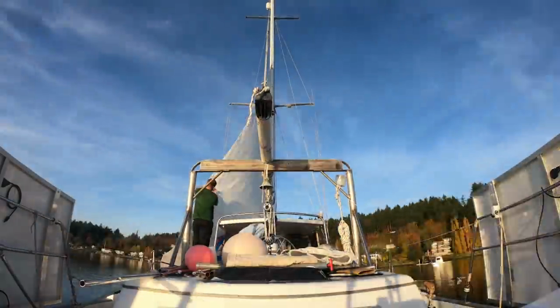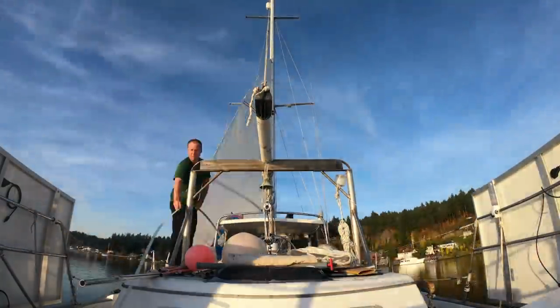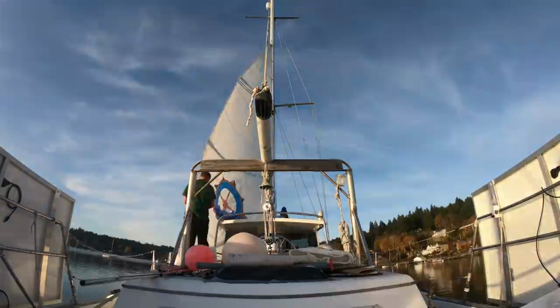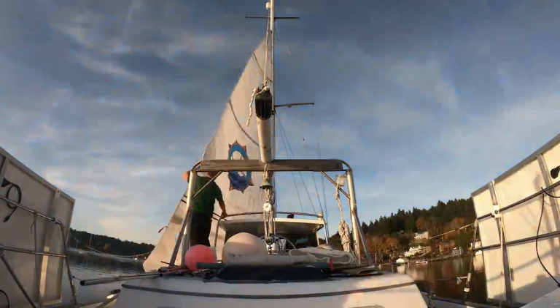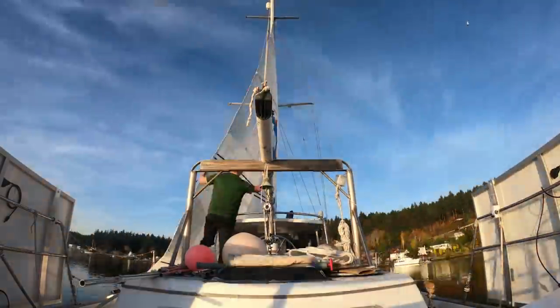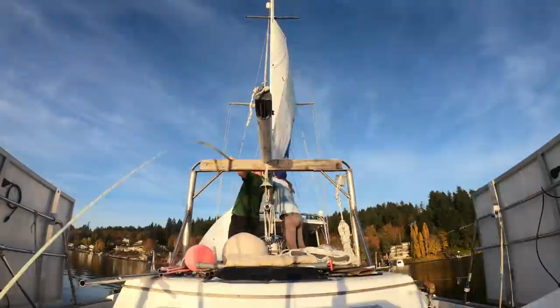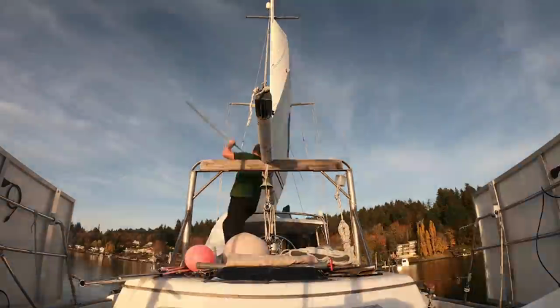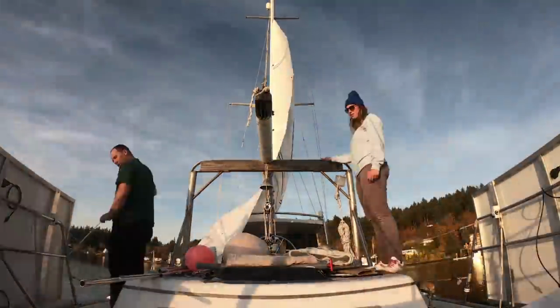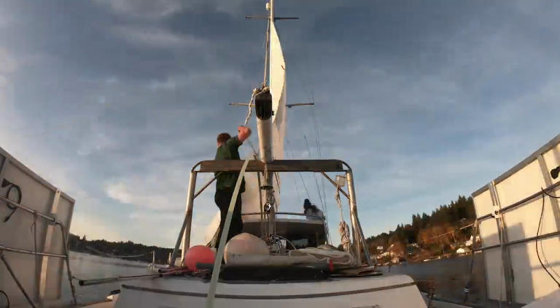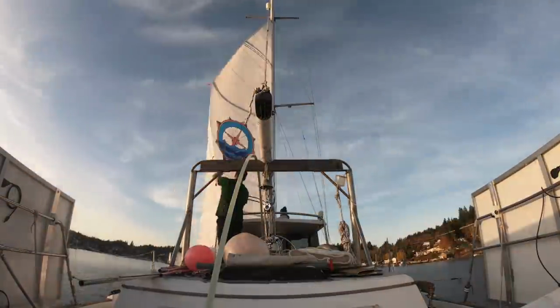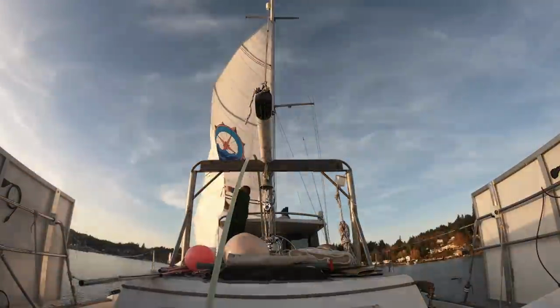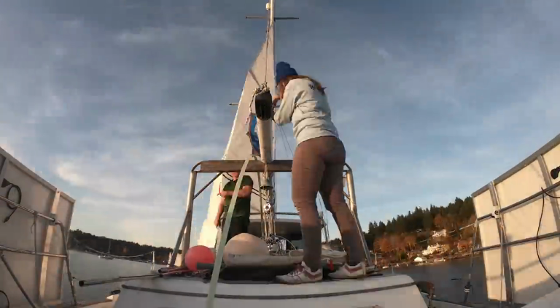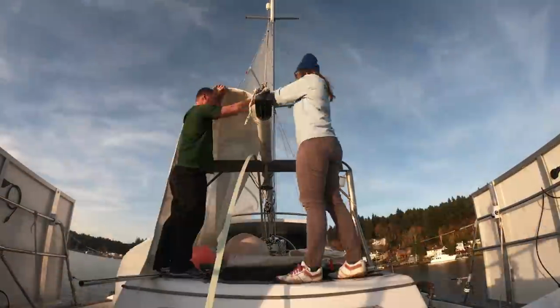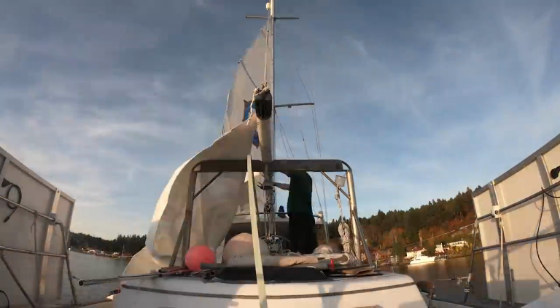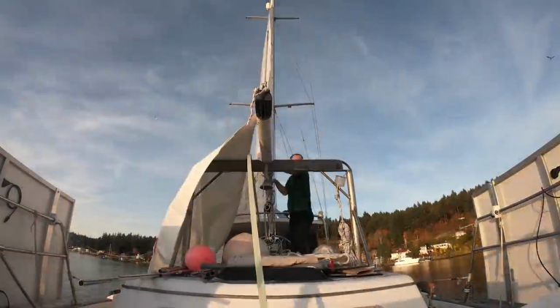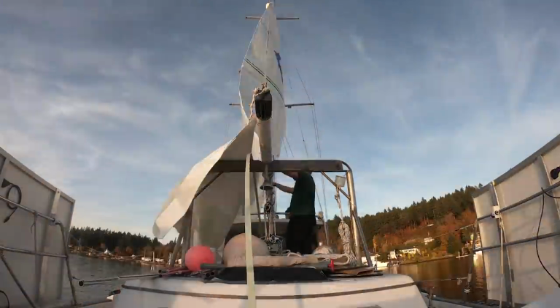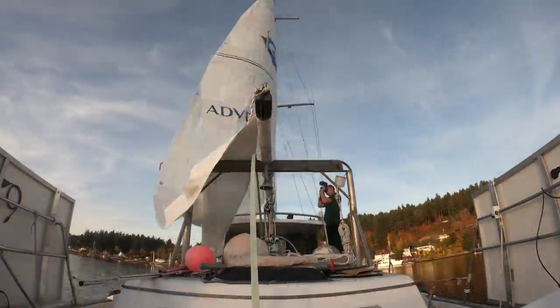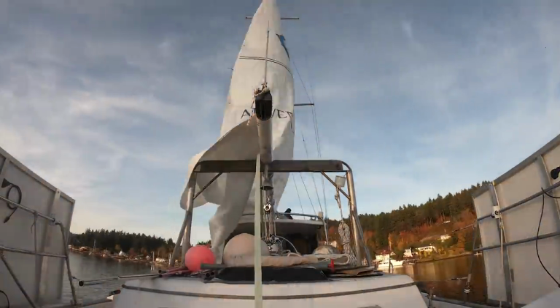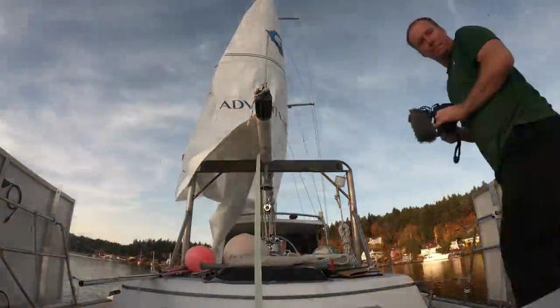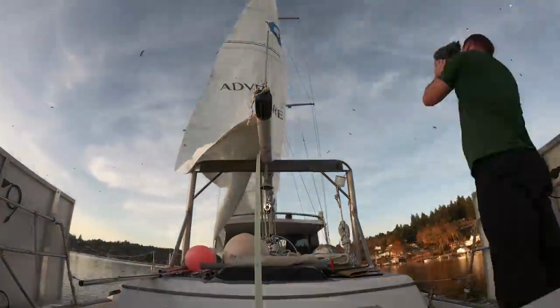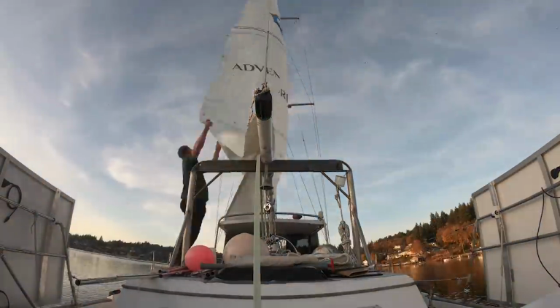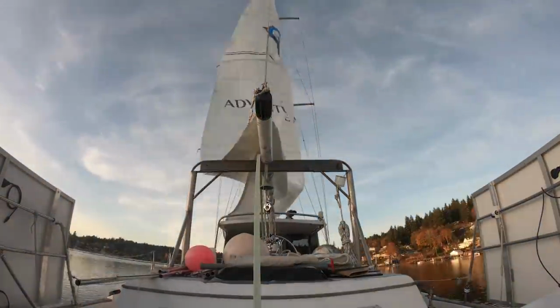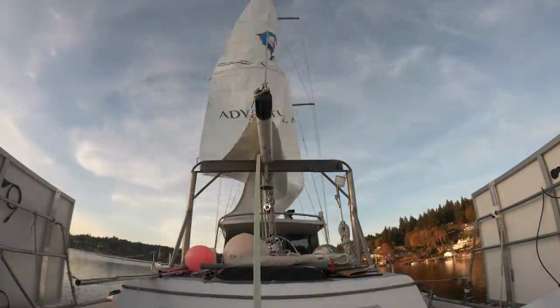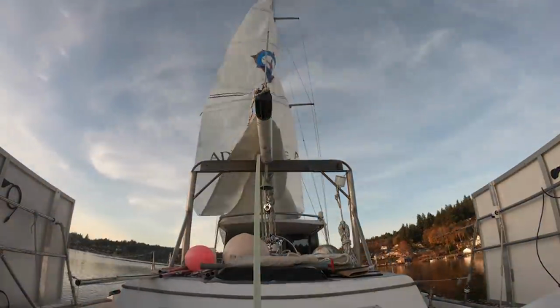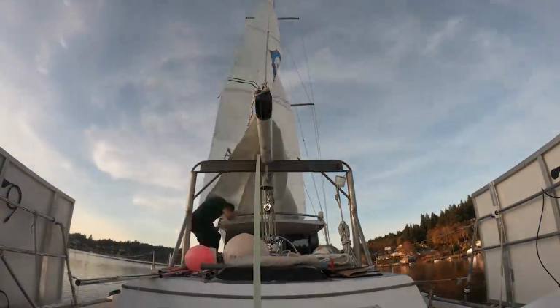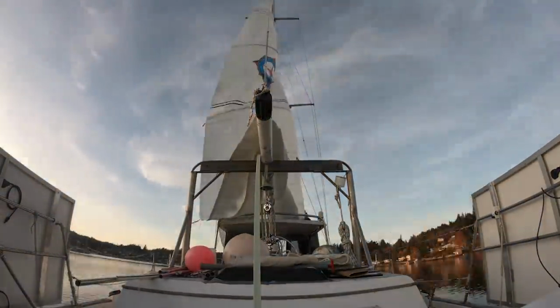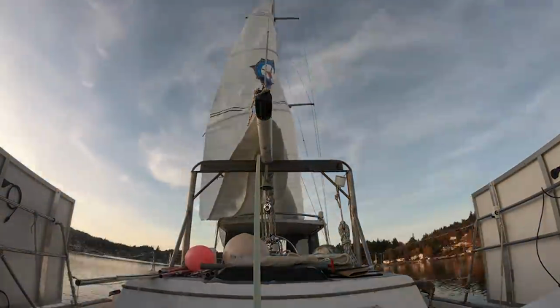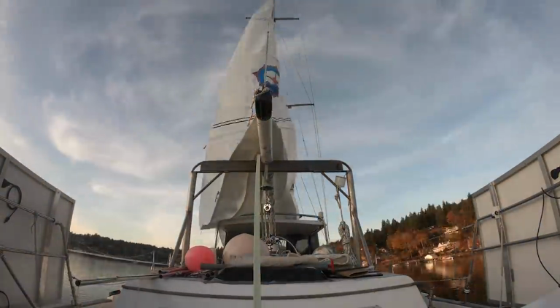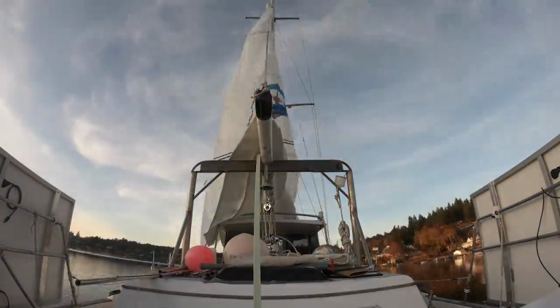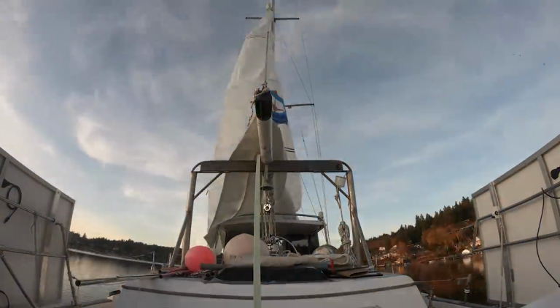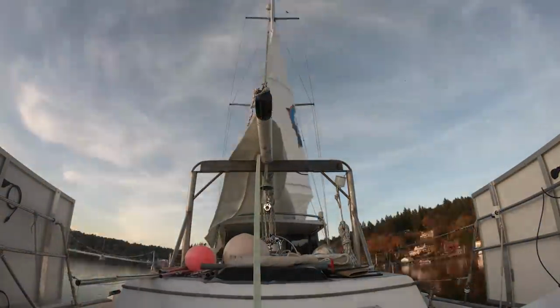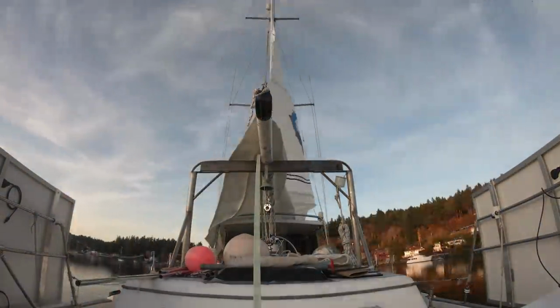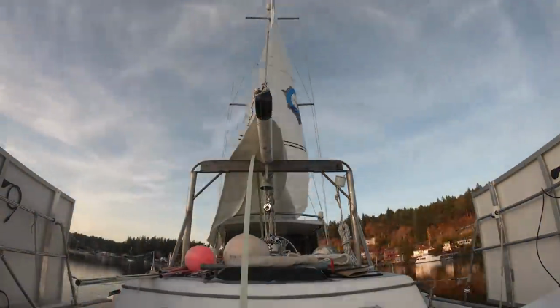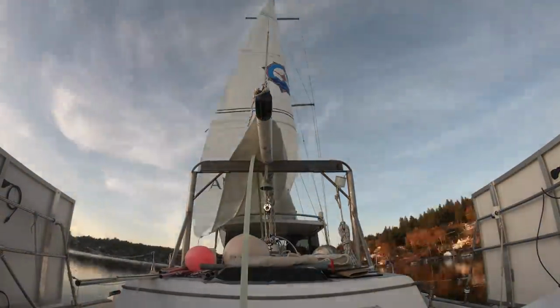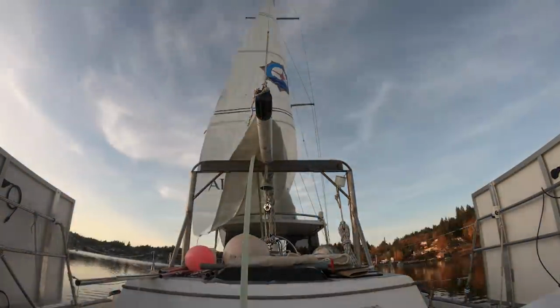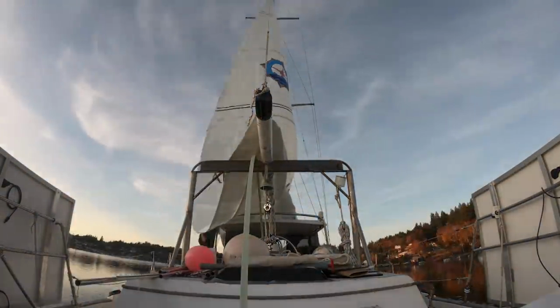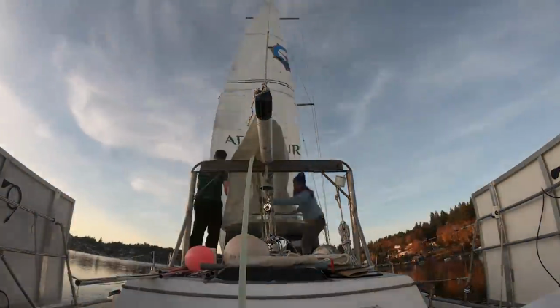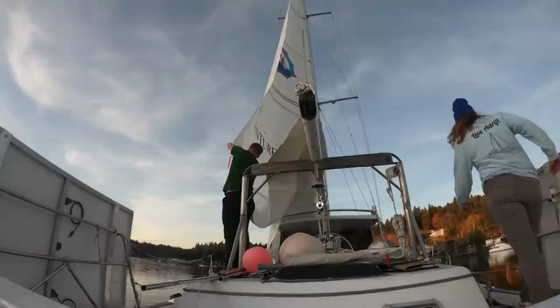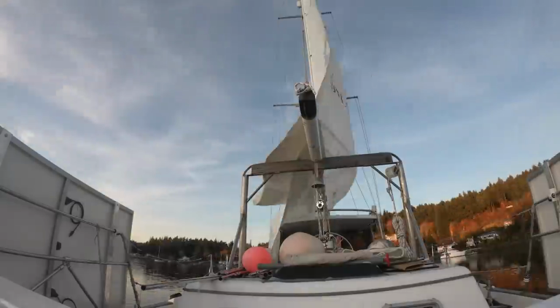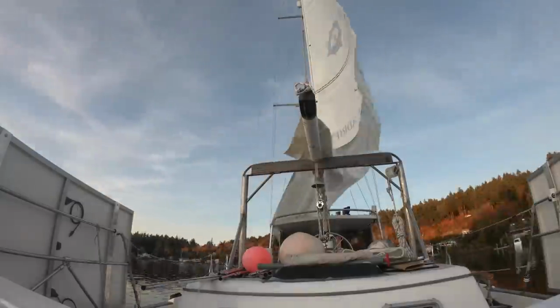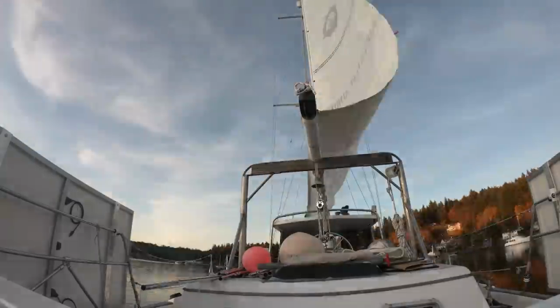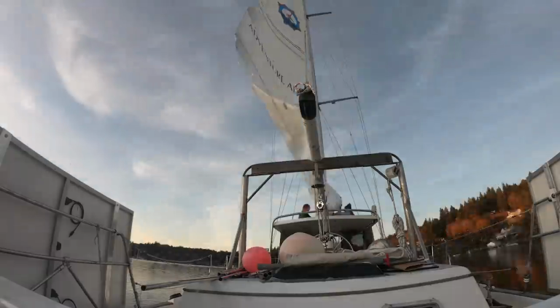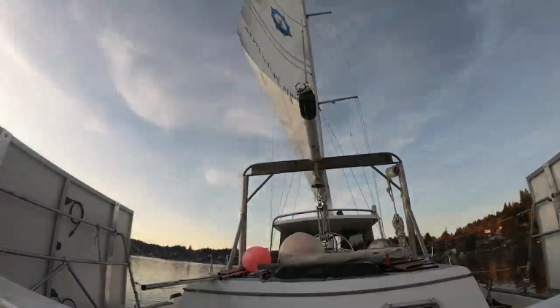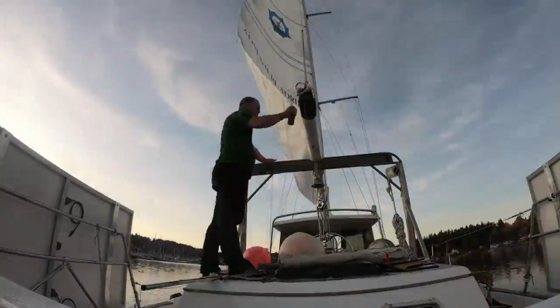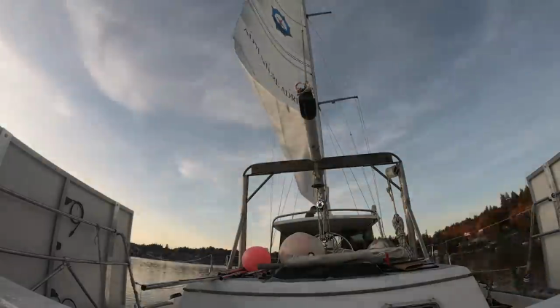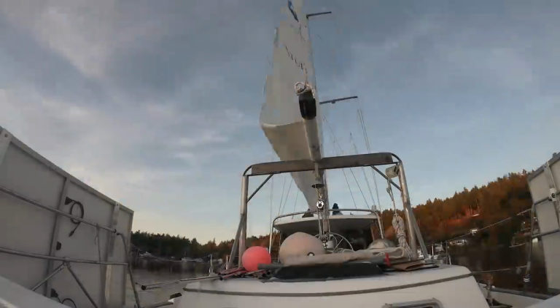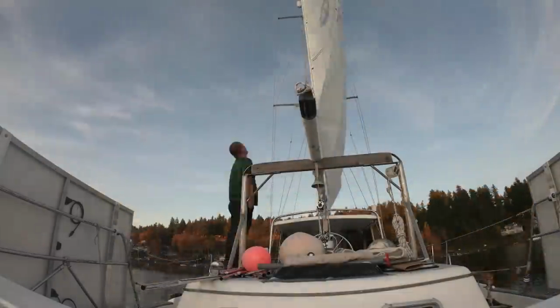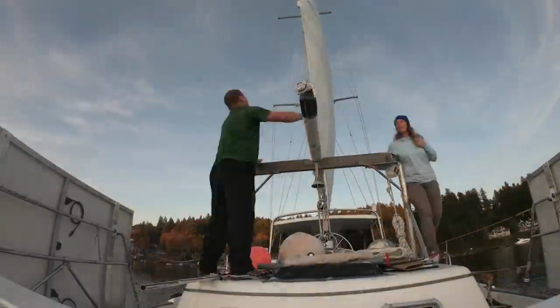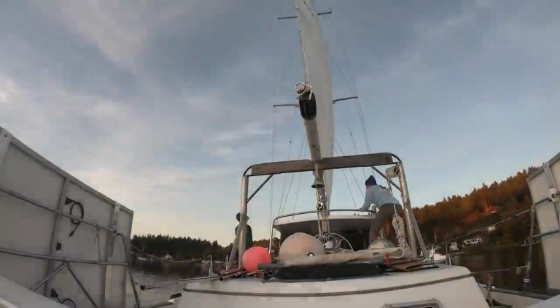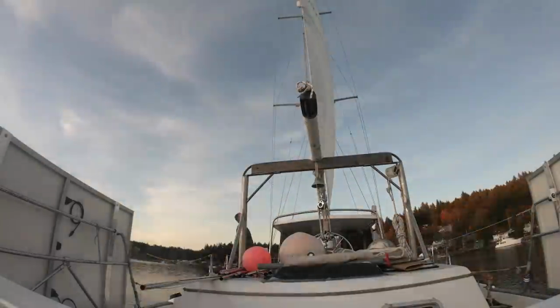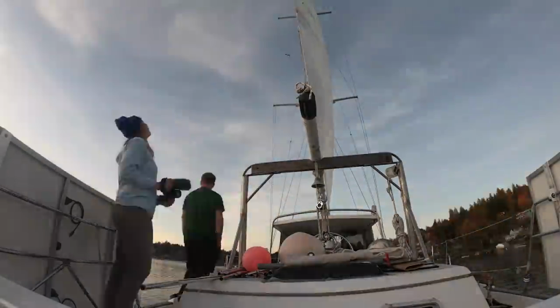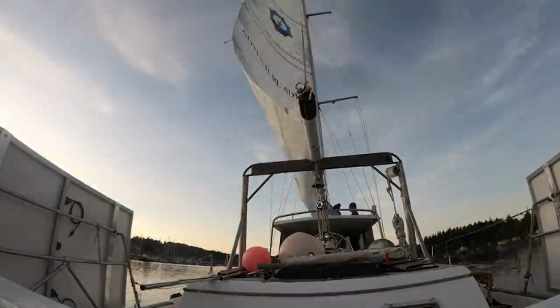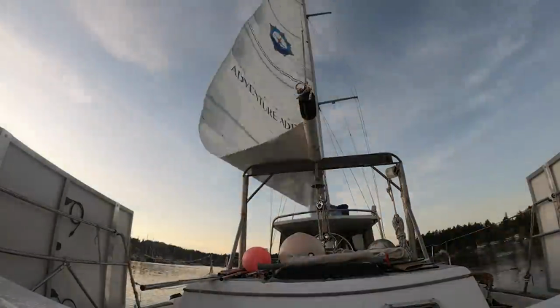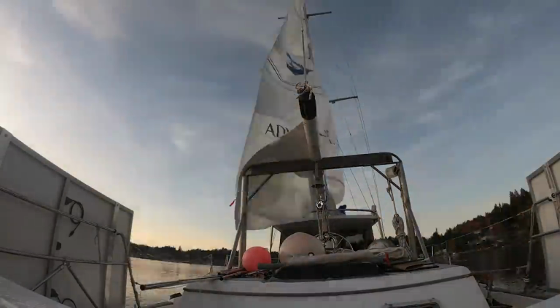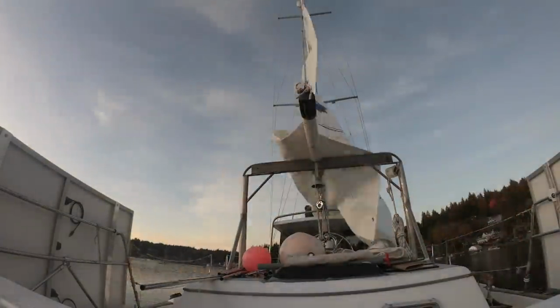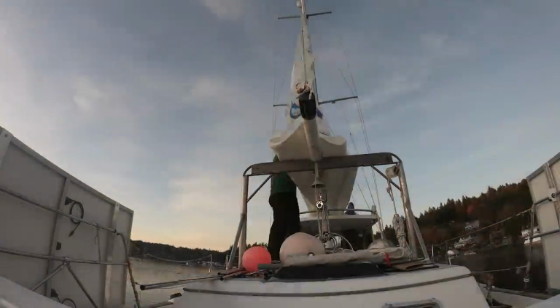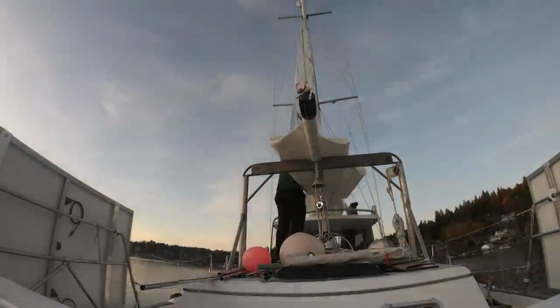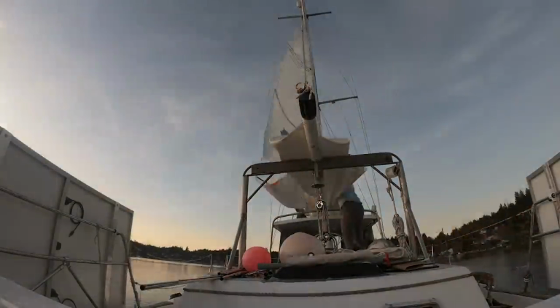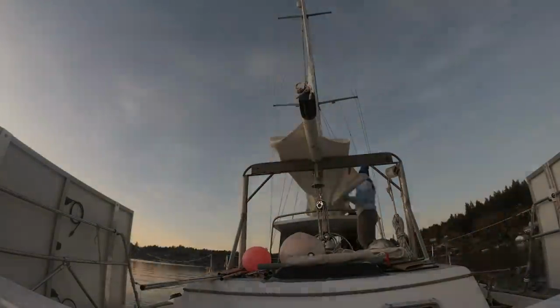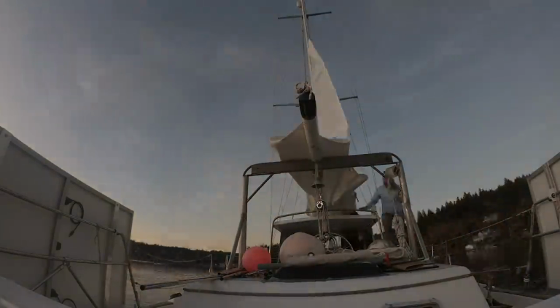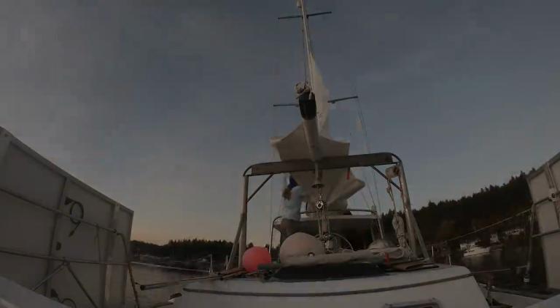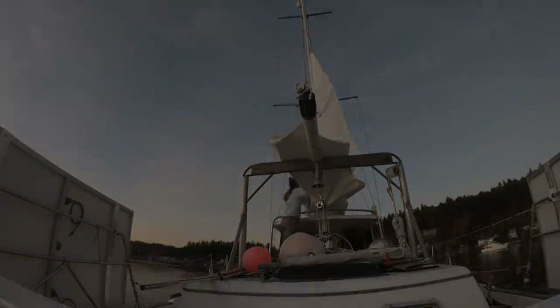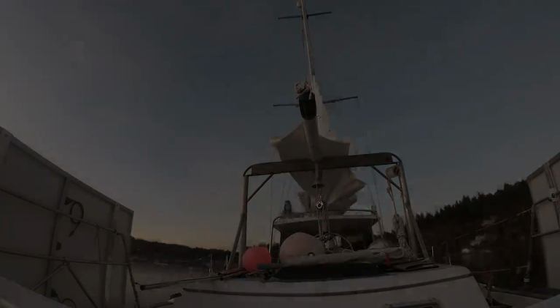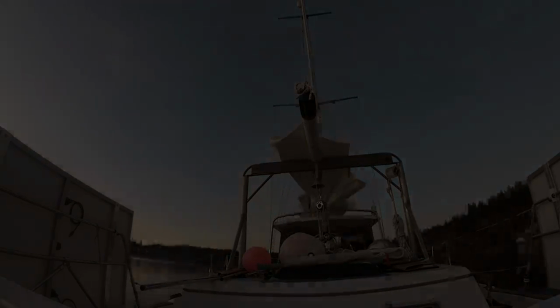When we left off, we had finally left the dock, moving back out on anchor to bend on our new mainsail.